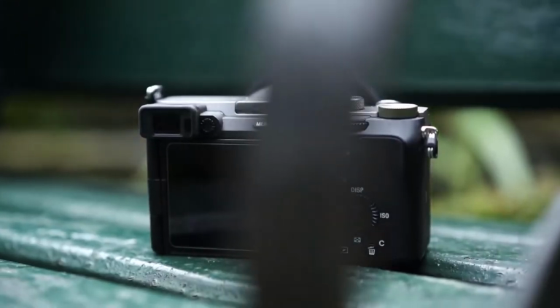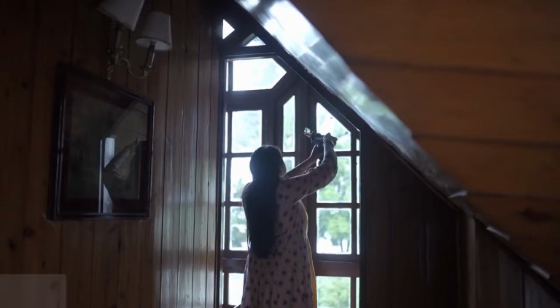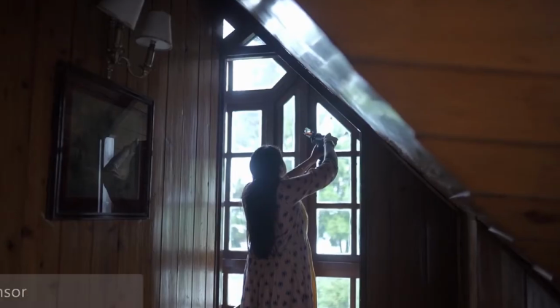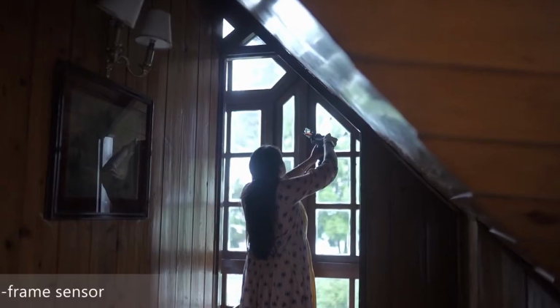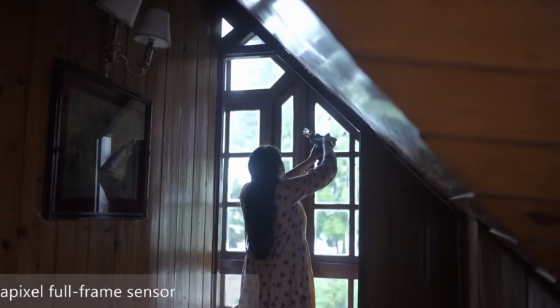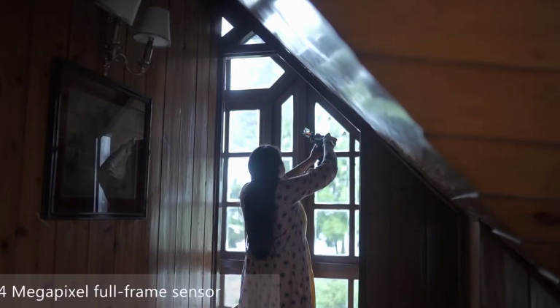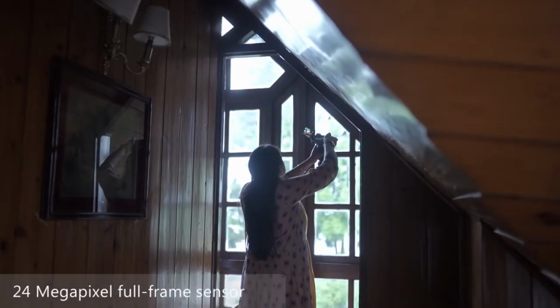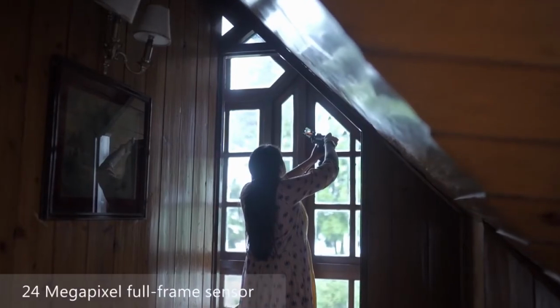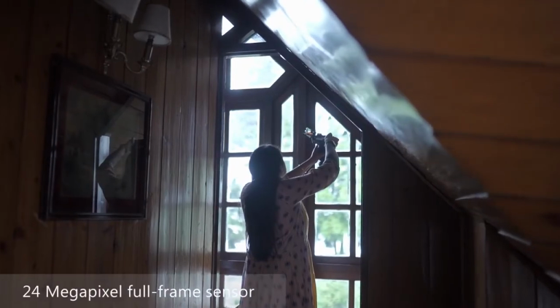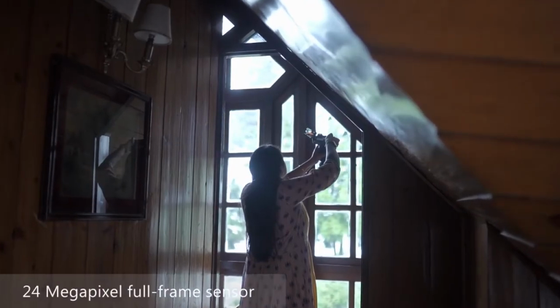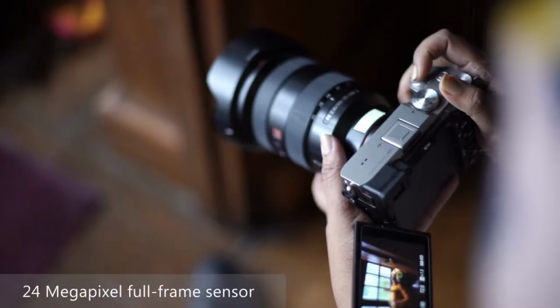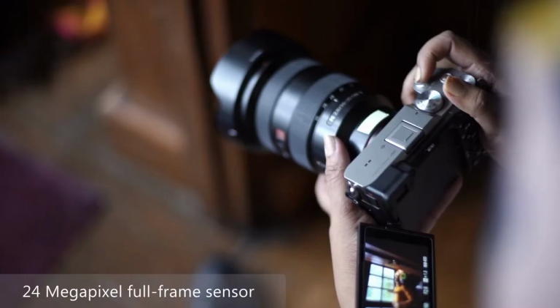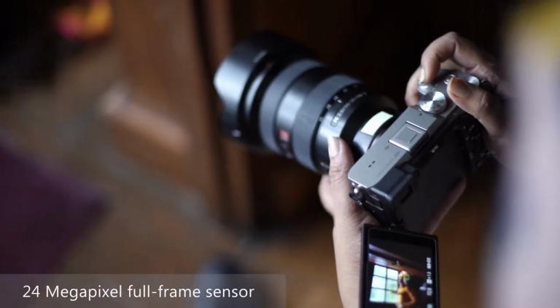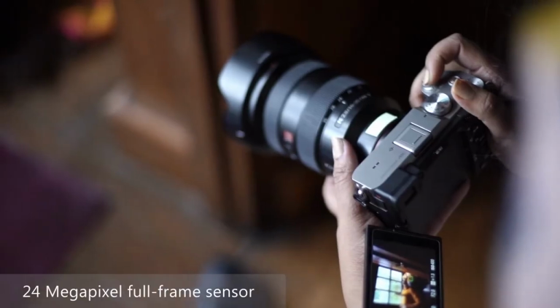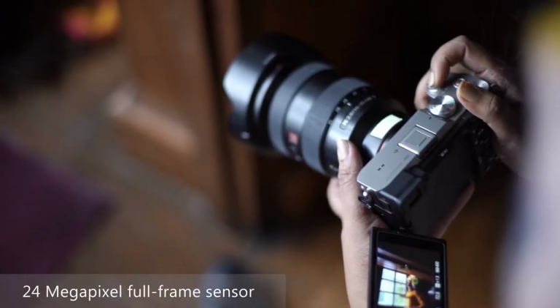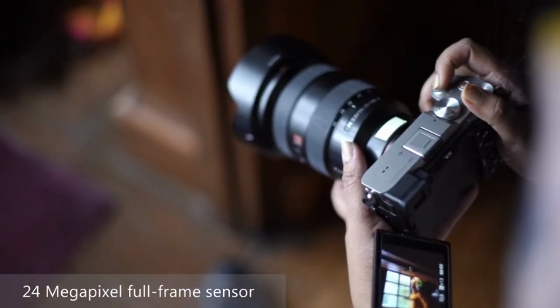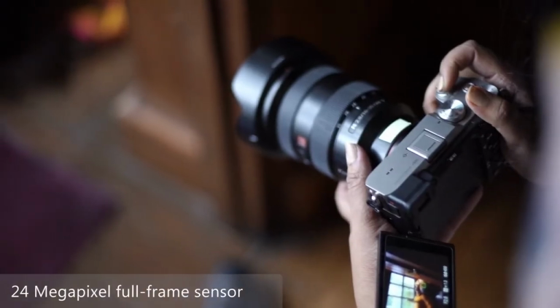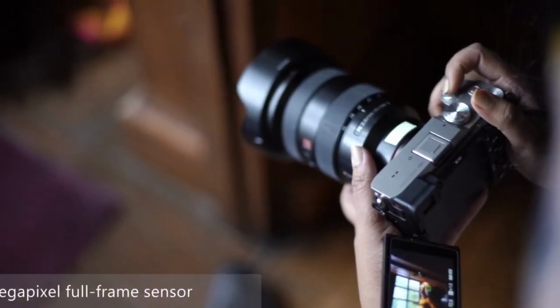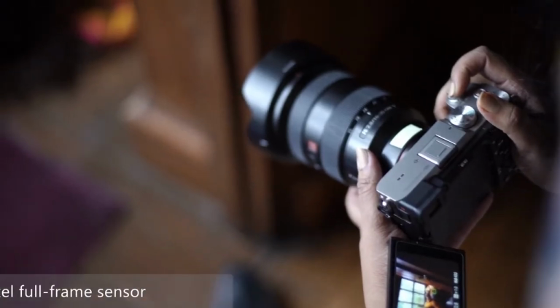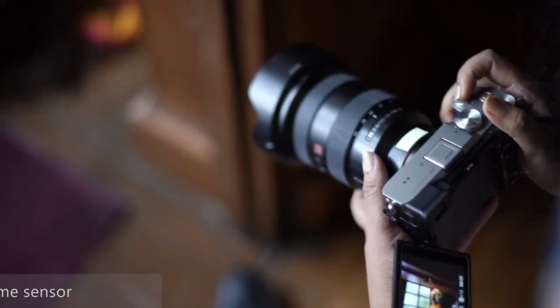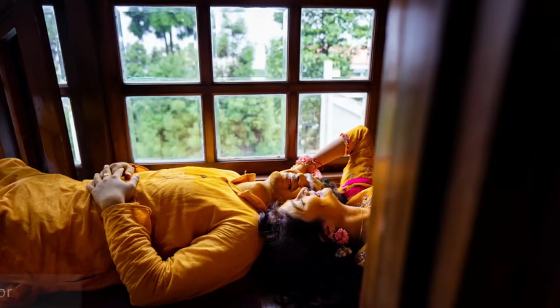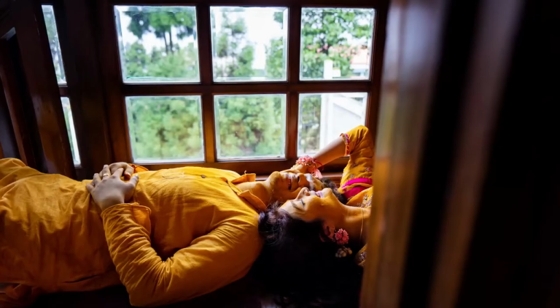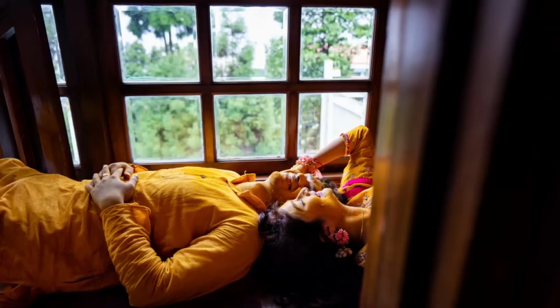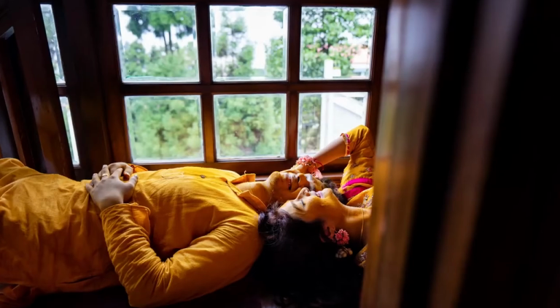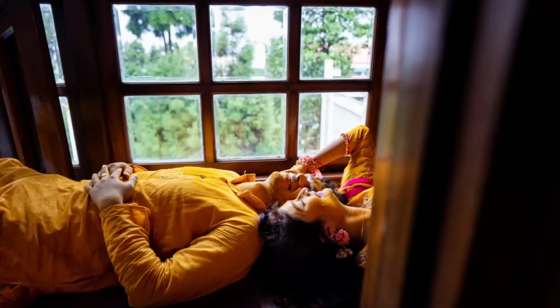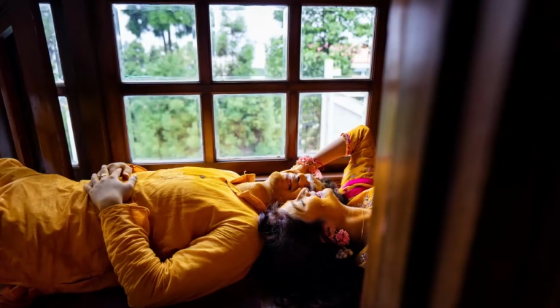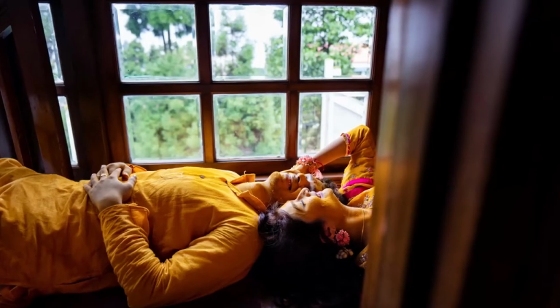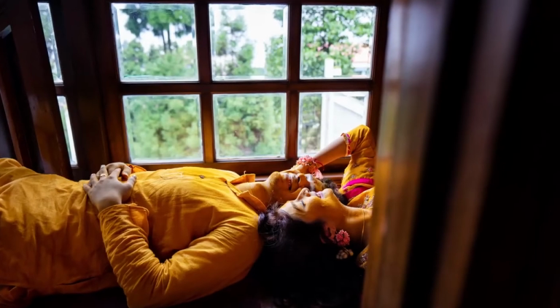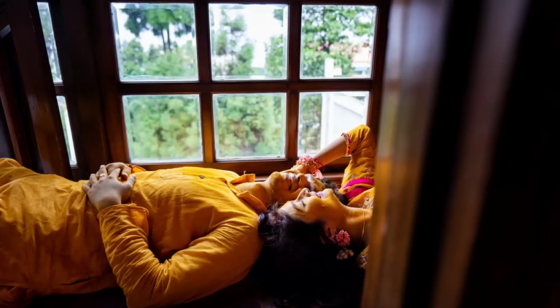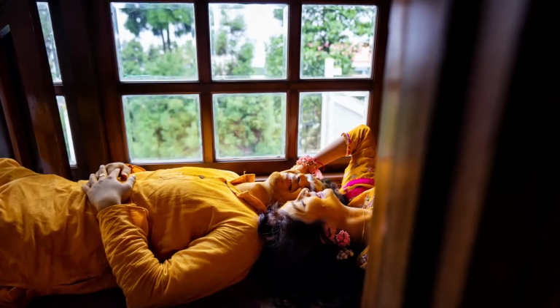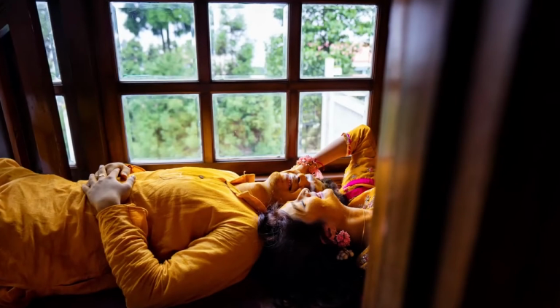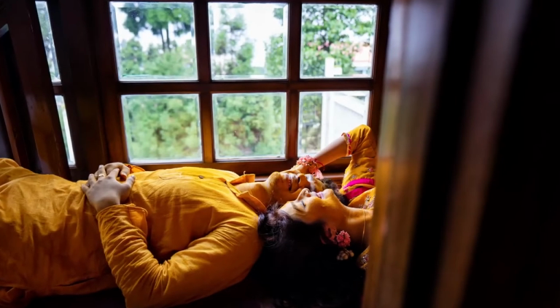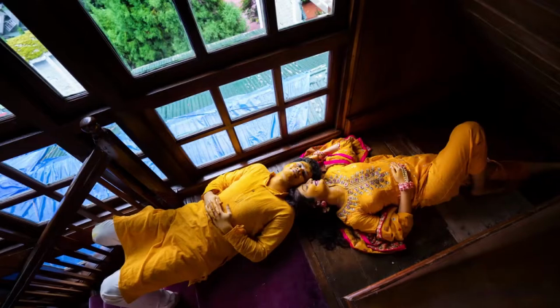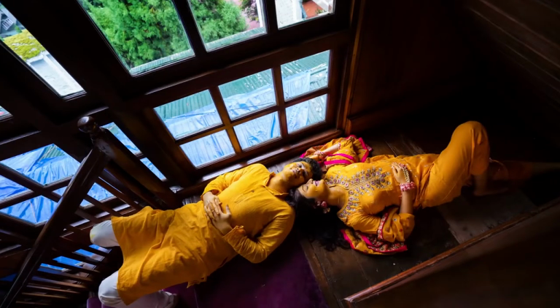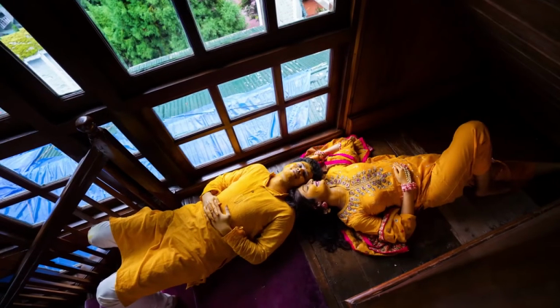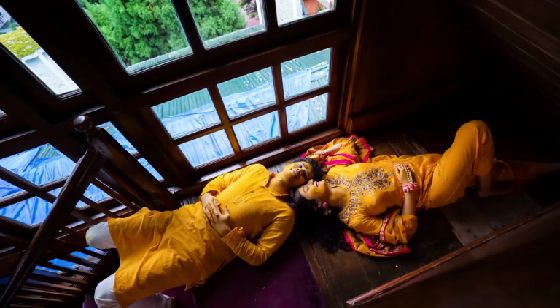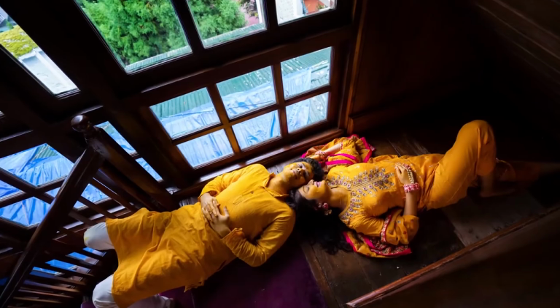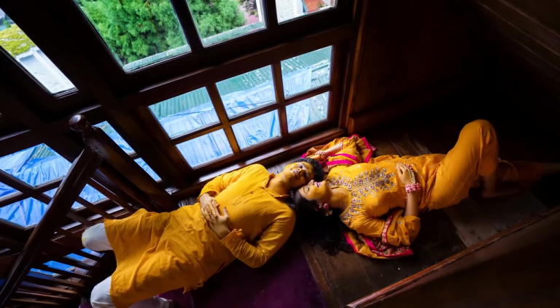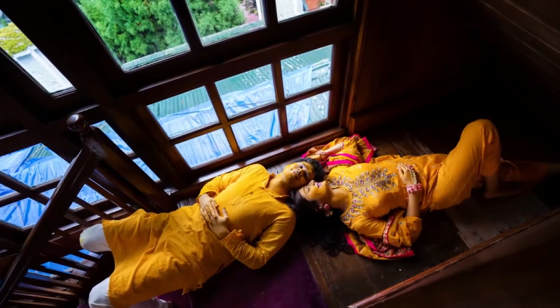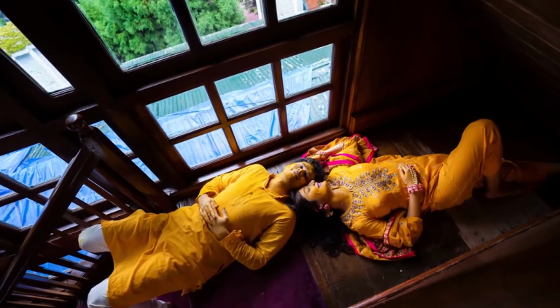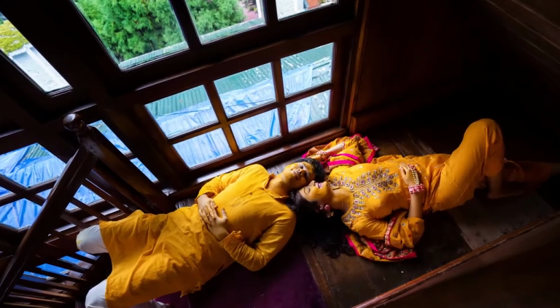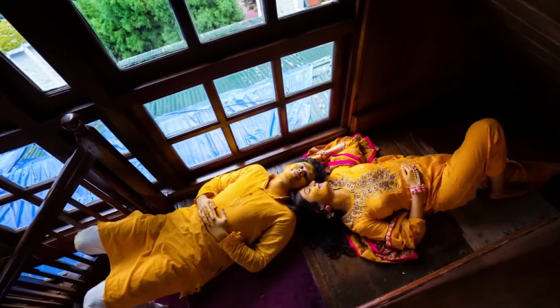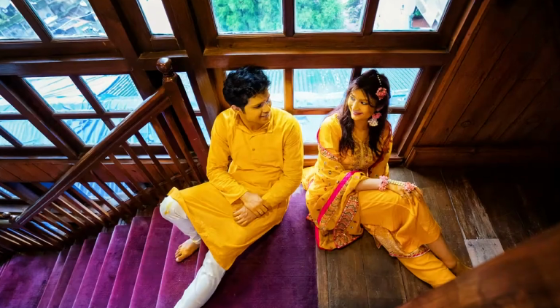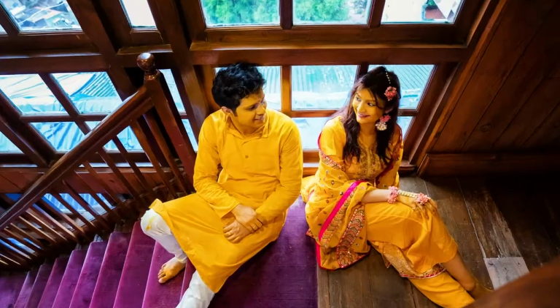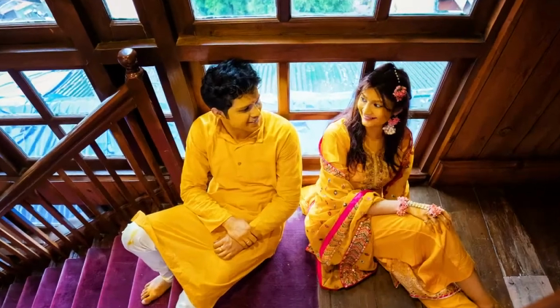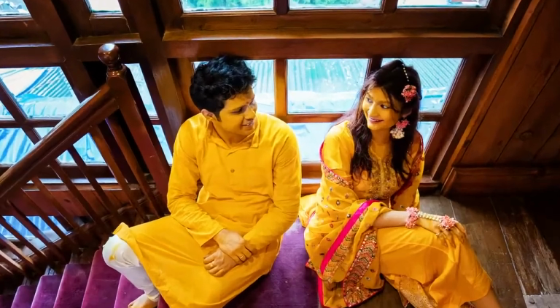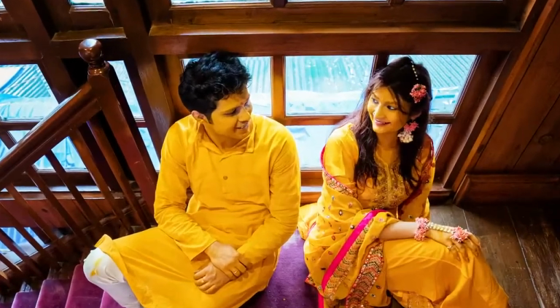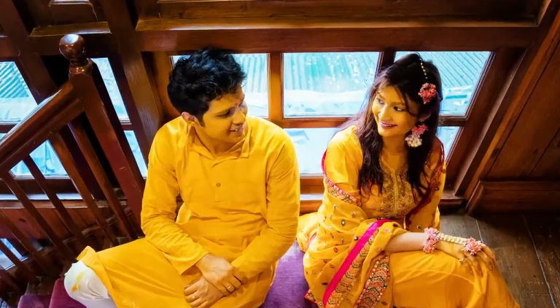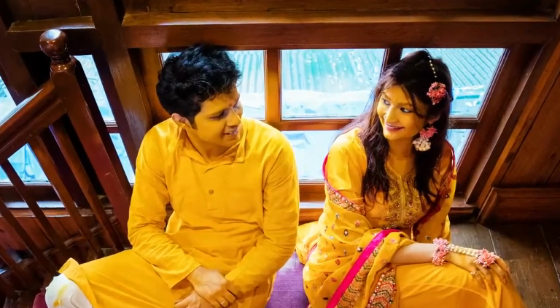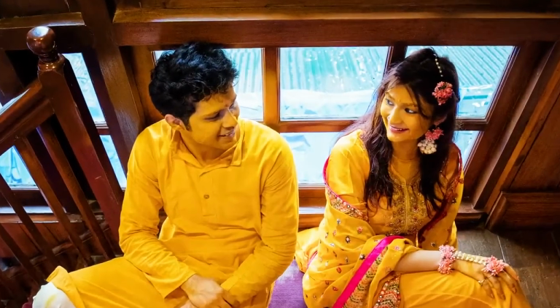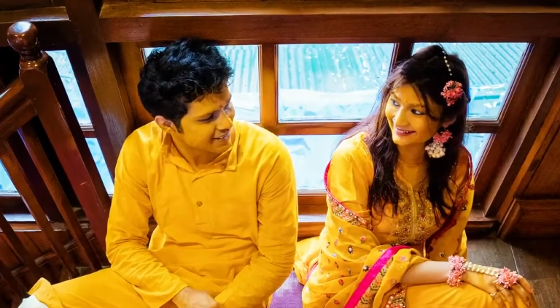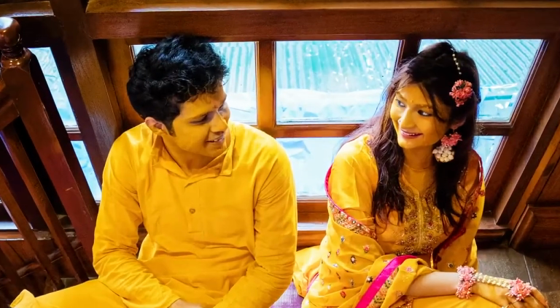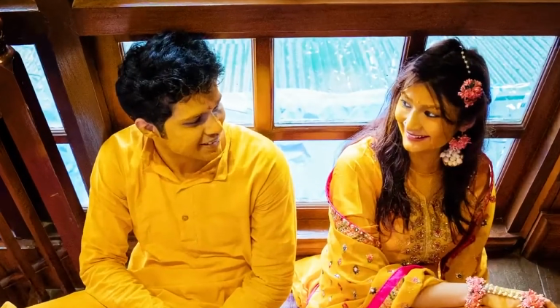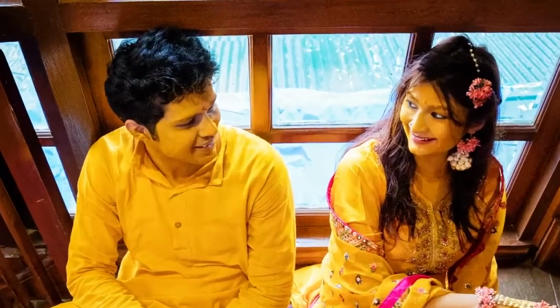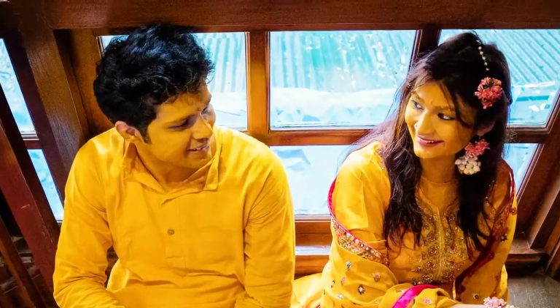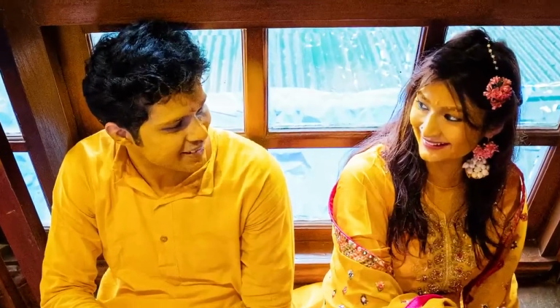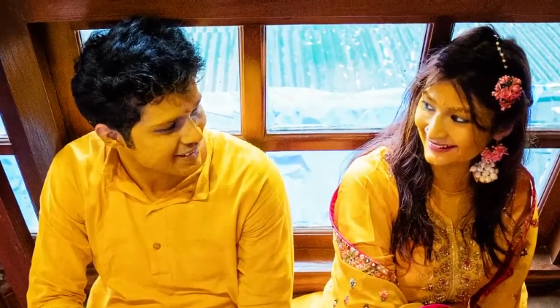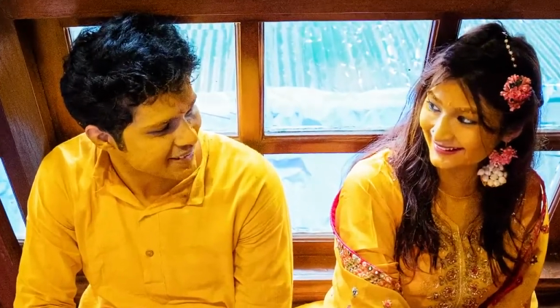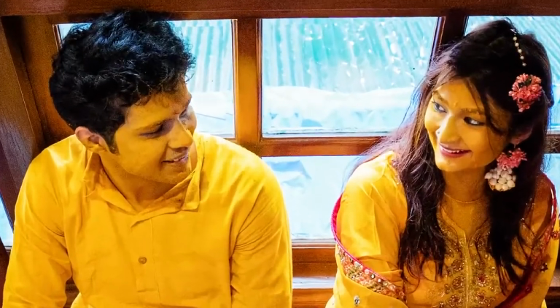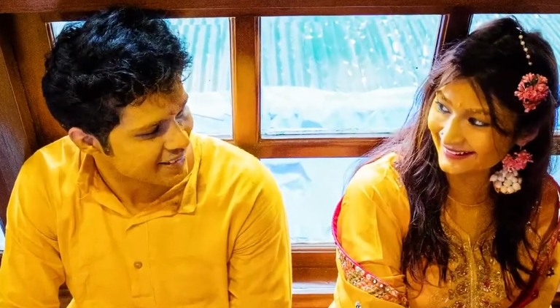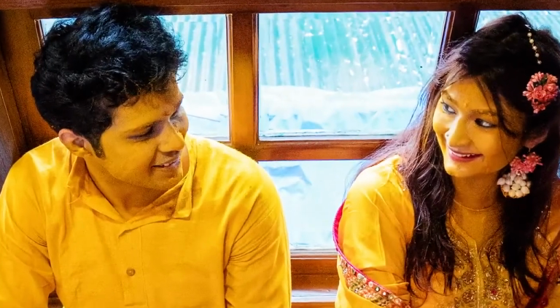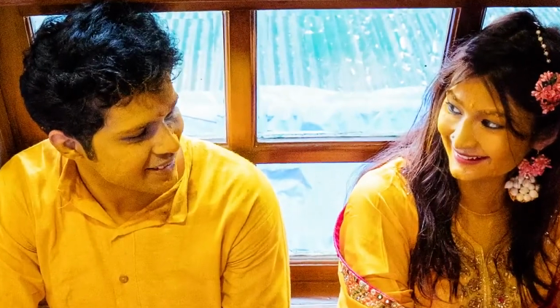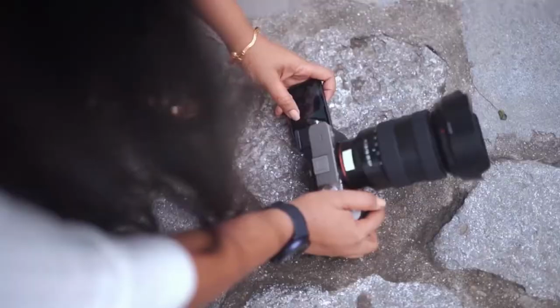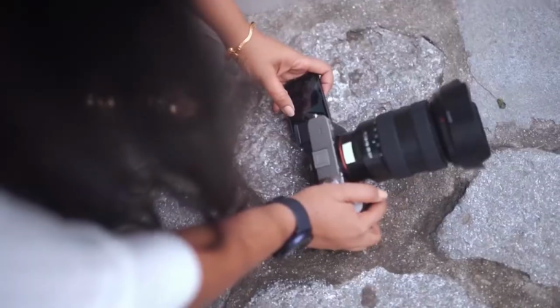24.2 megapixel gives me enough details in all conditions. Zoom in the picture and you still have so much clarity.